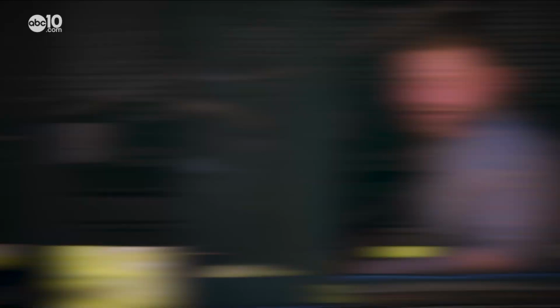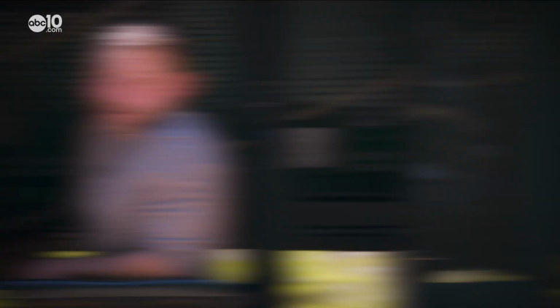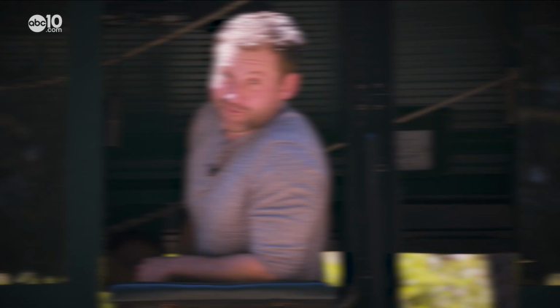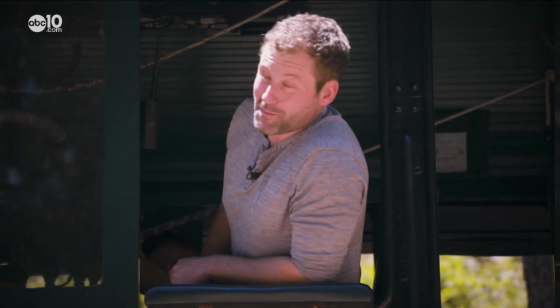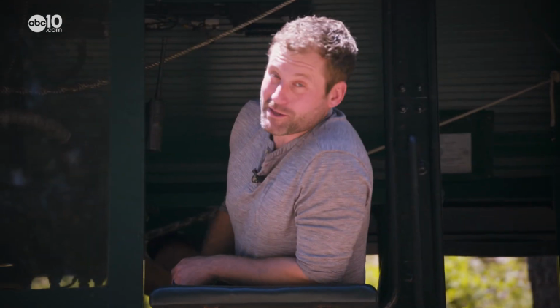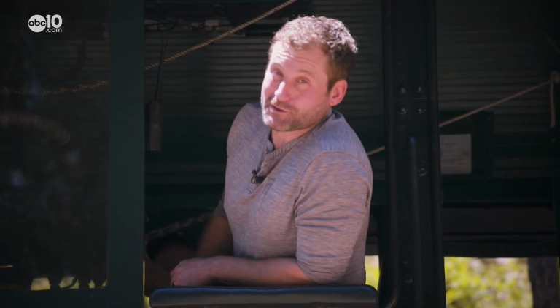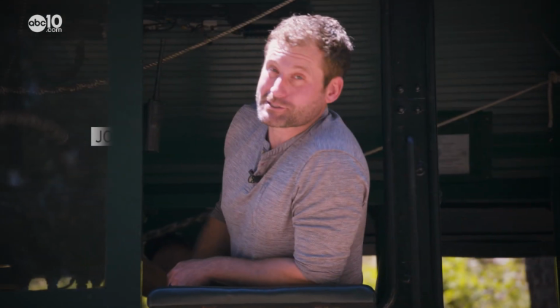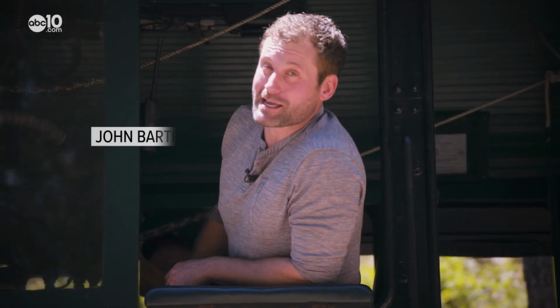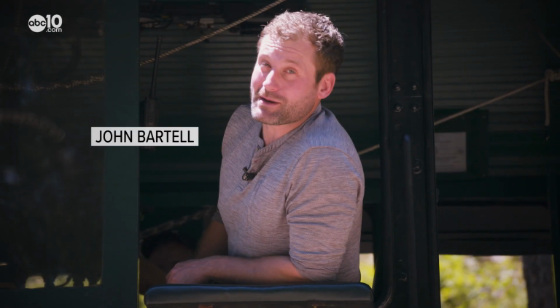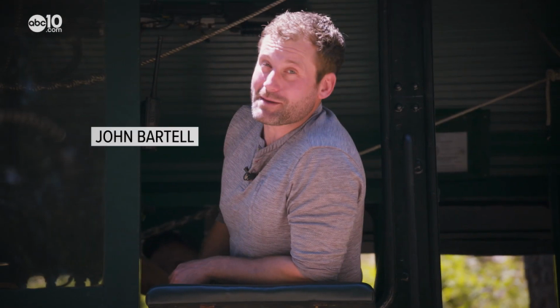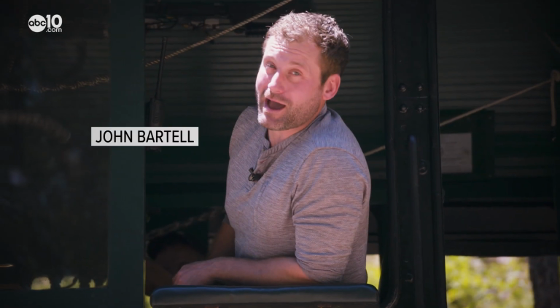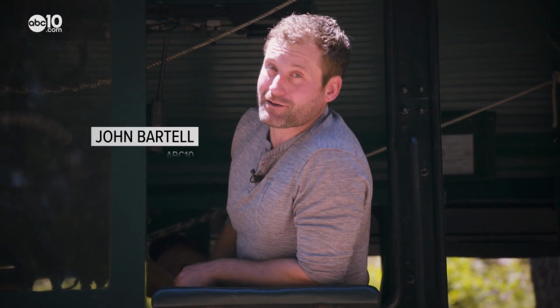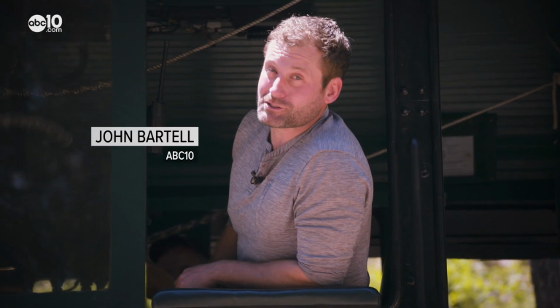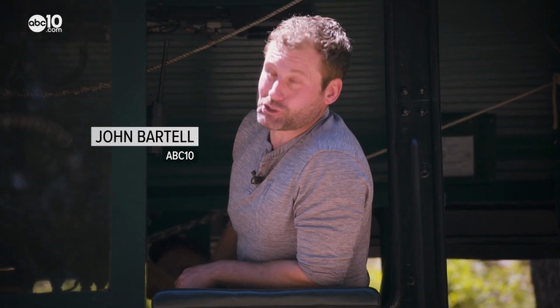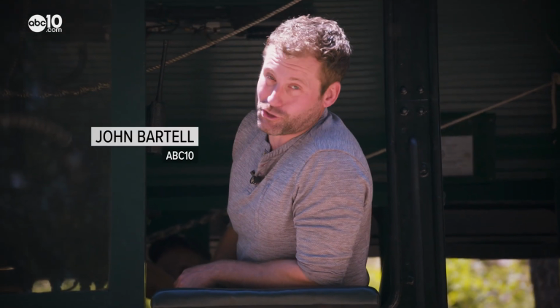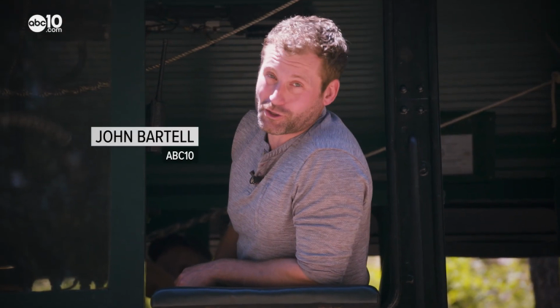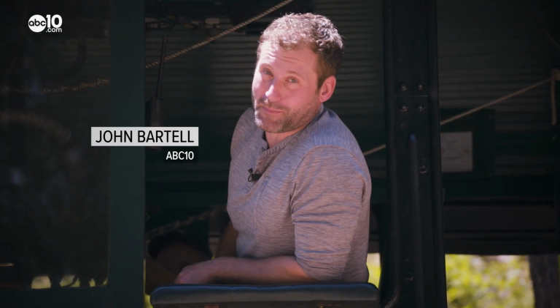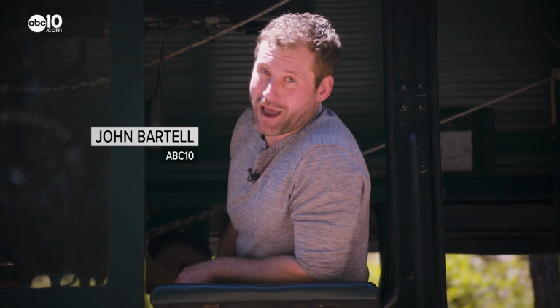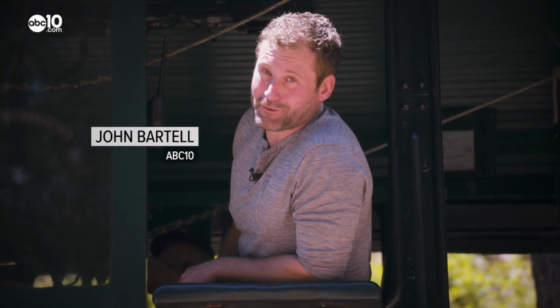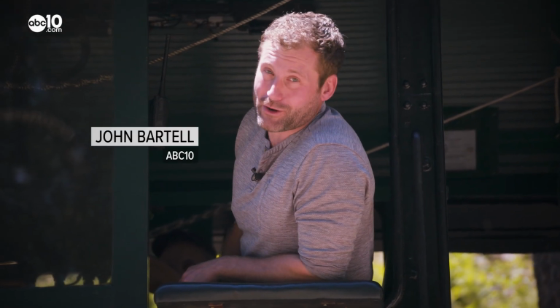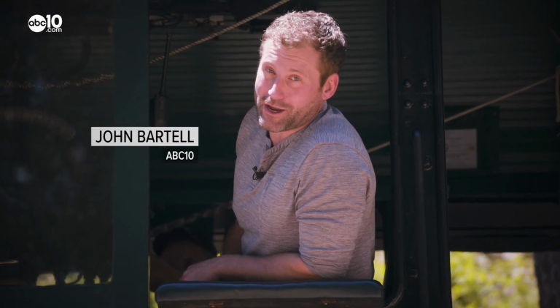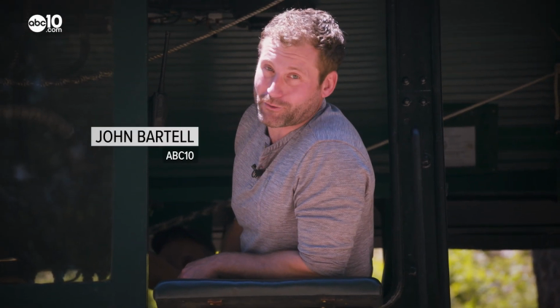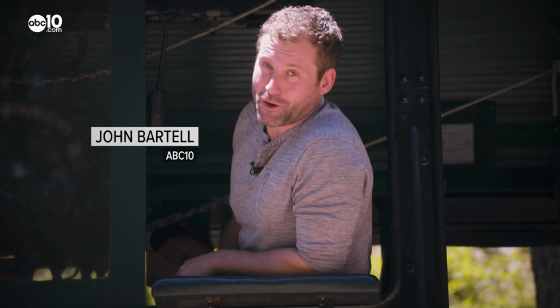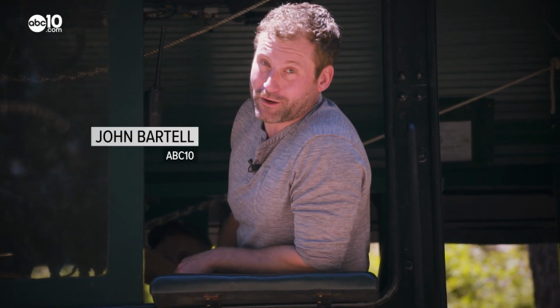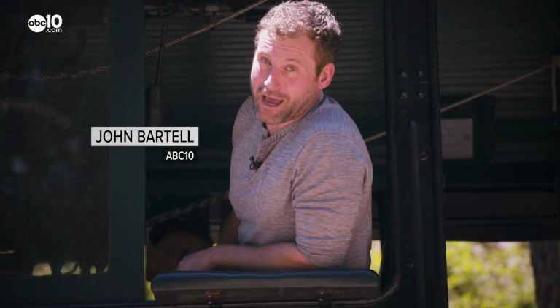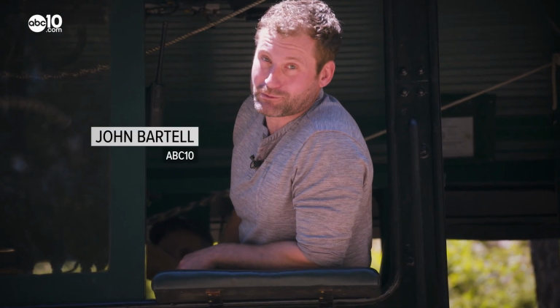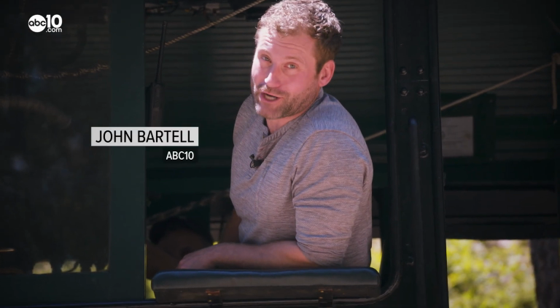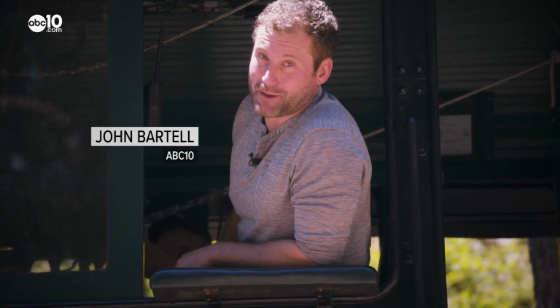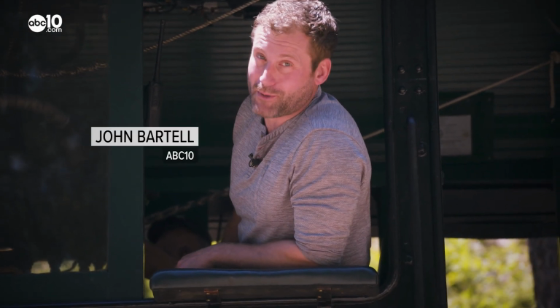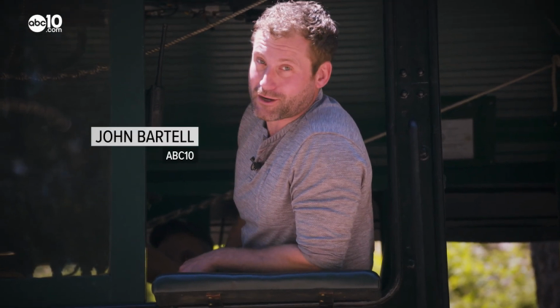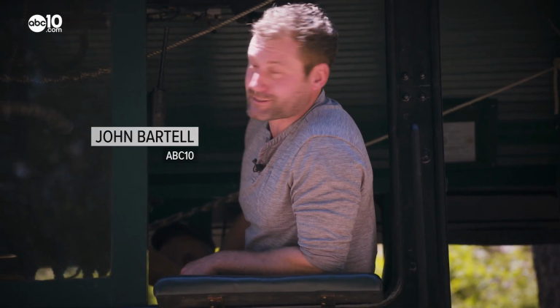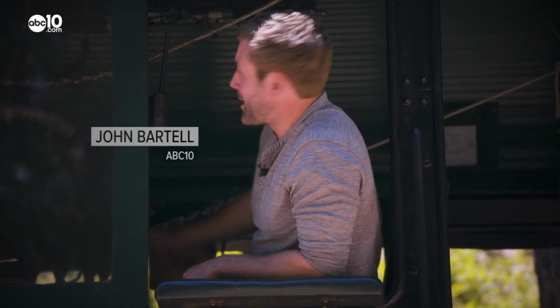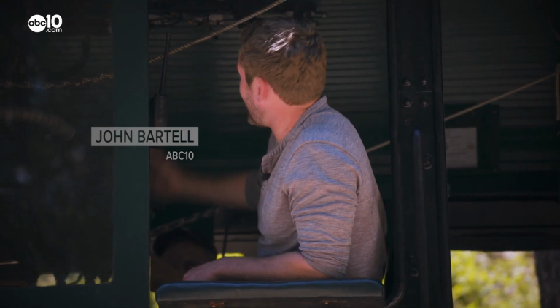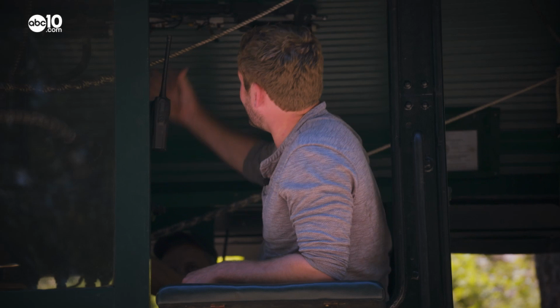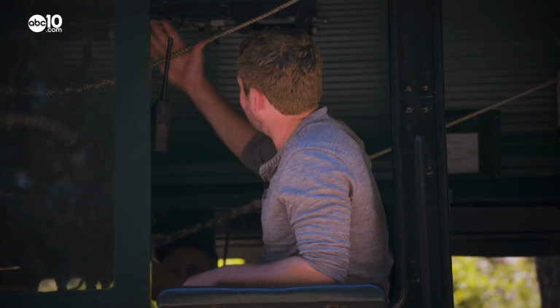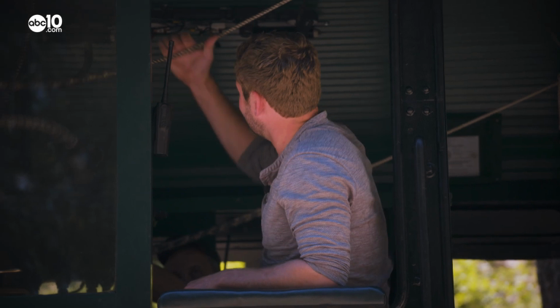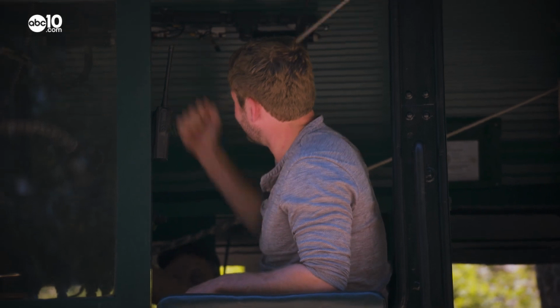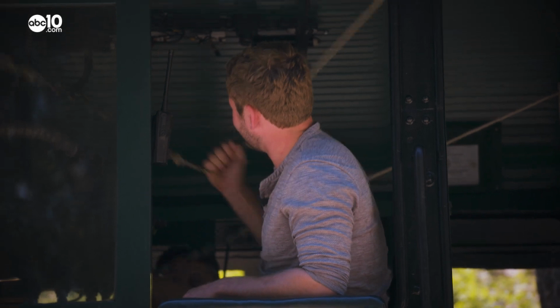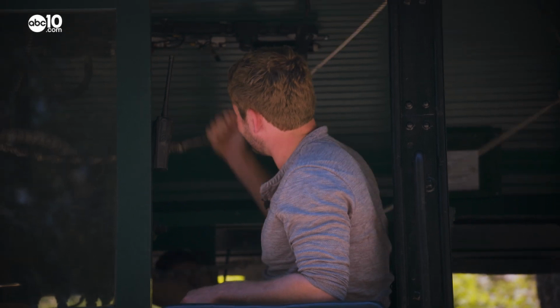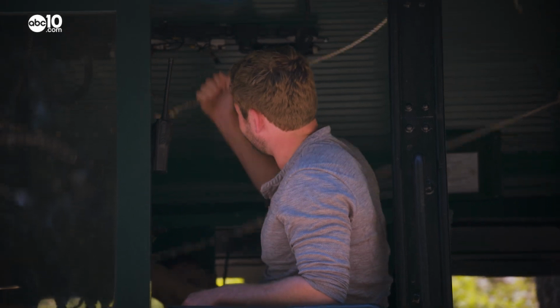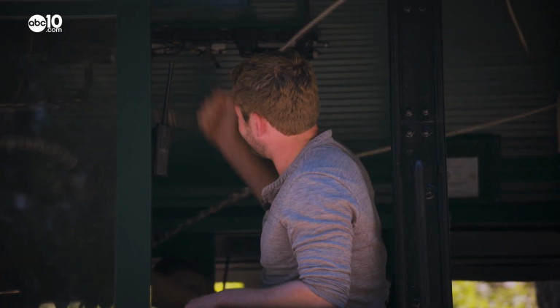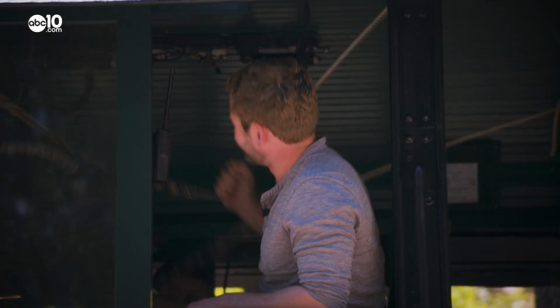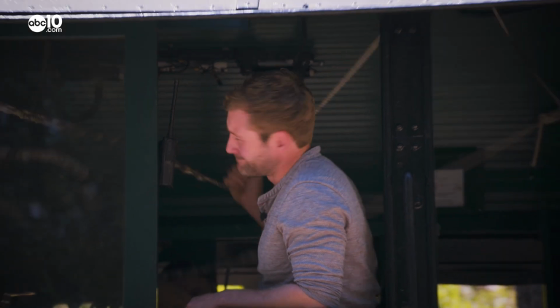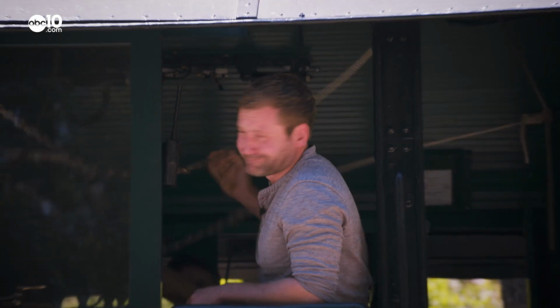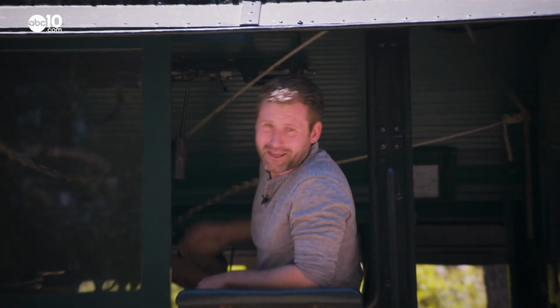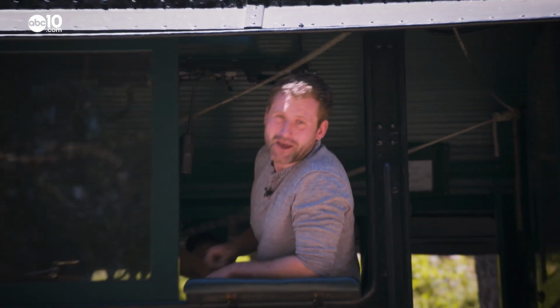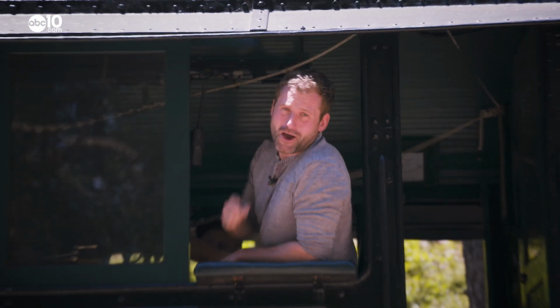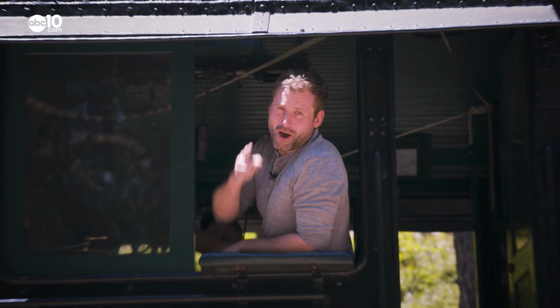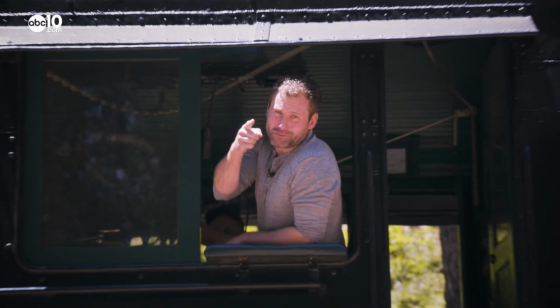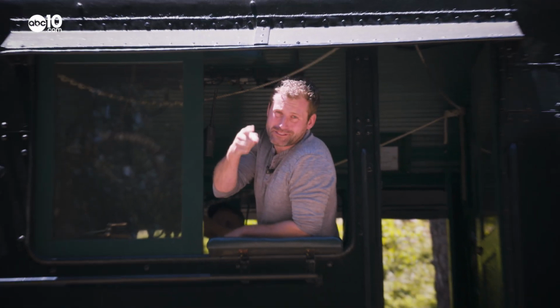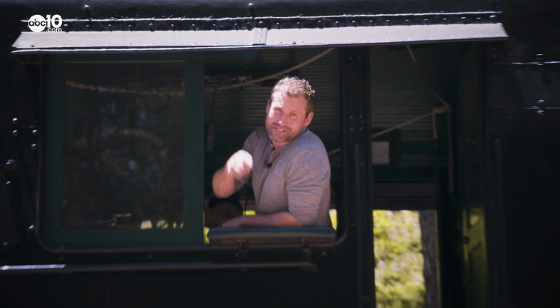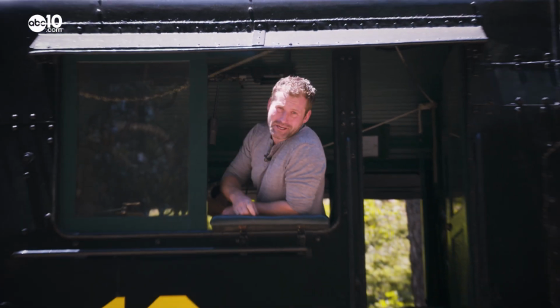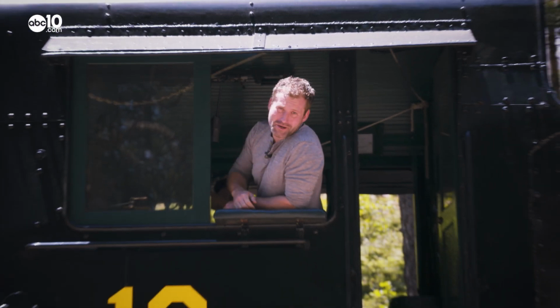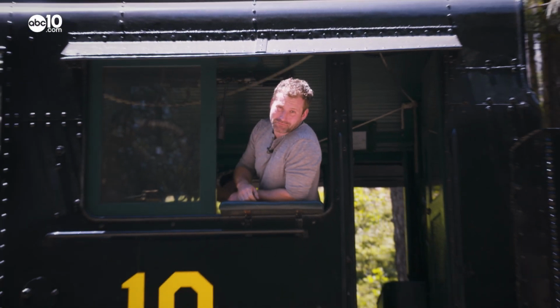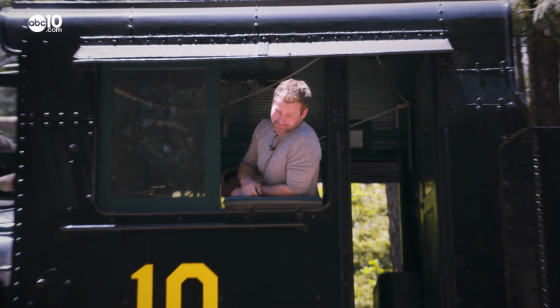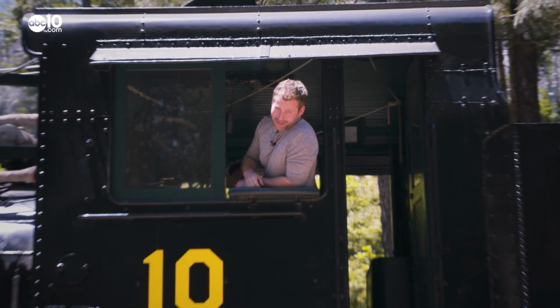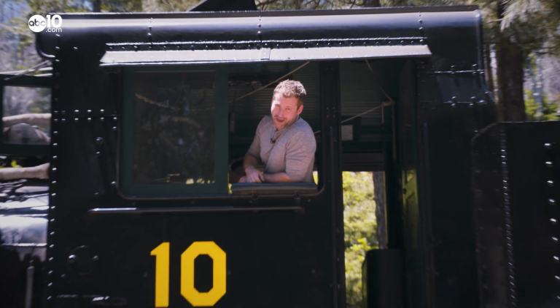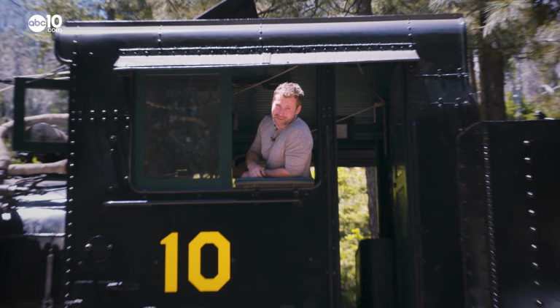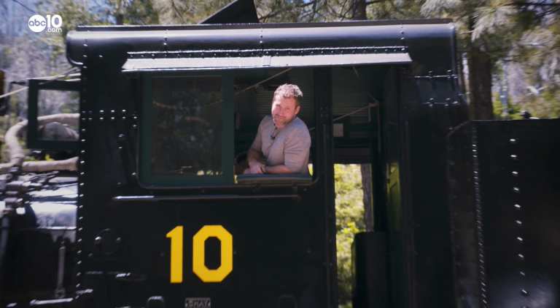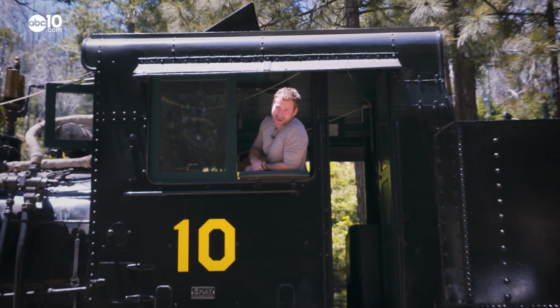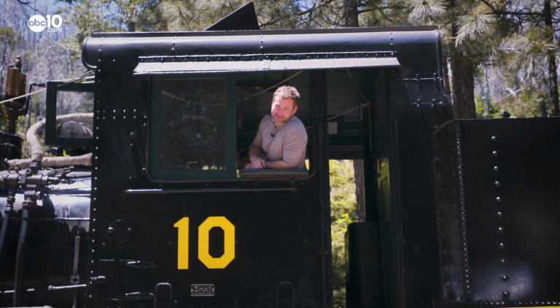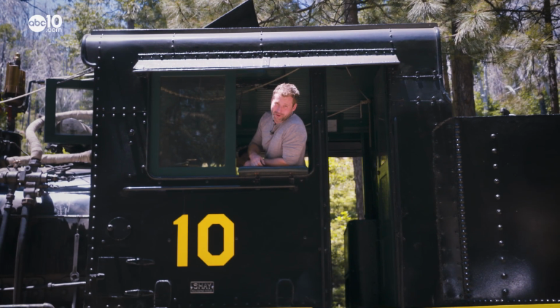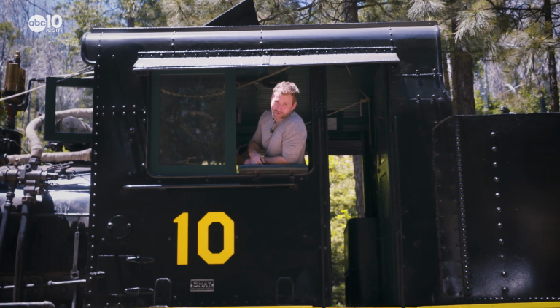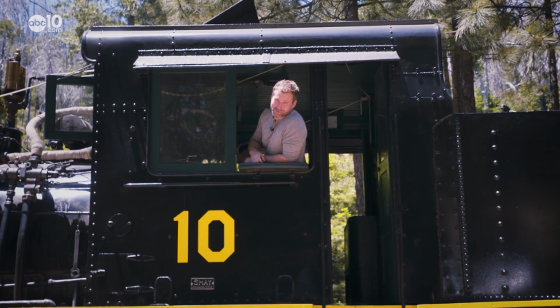From the Yosemite Mountain Sugar Pine Railroad, I'm John Bartel. Hope to see you on the back roads.